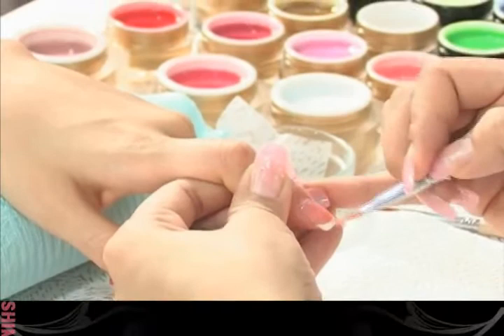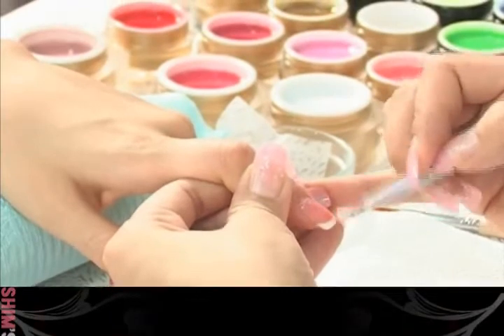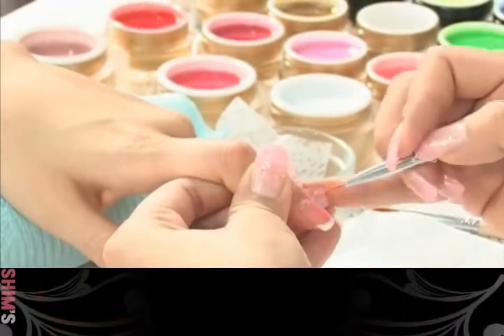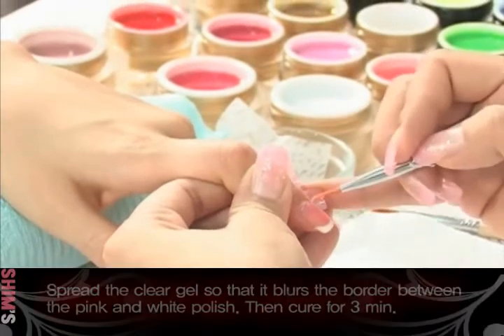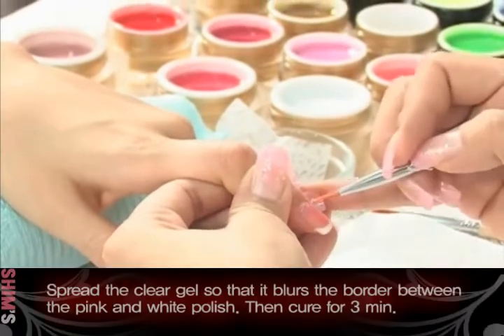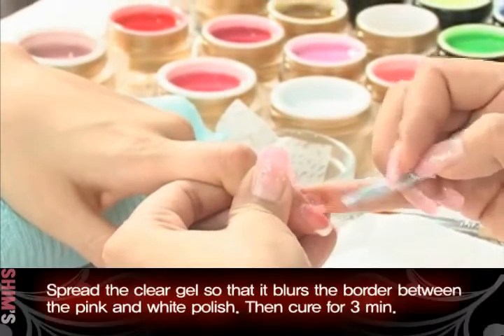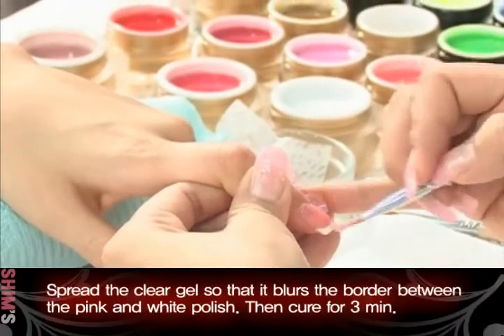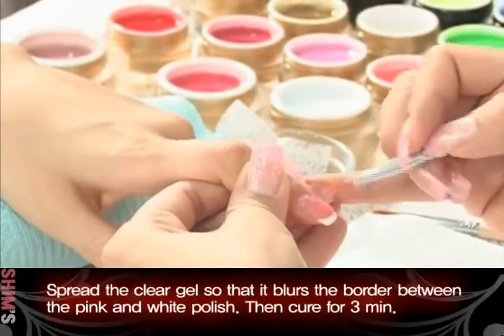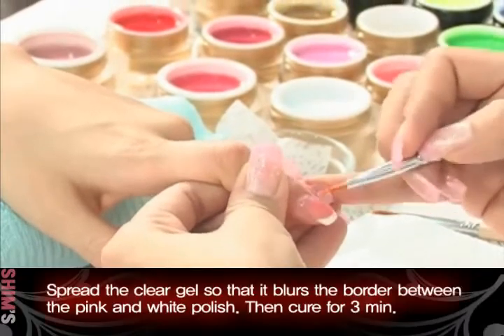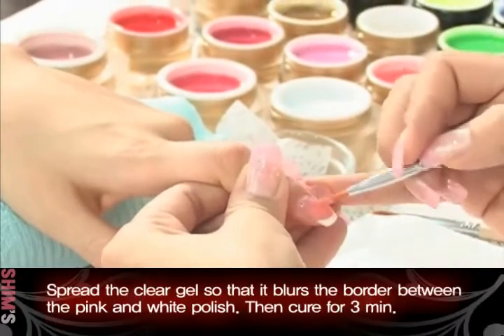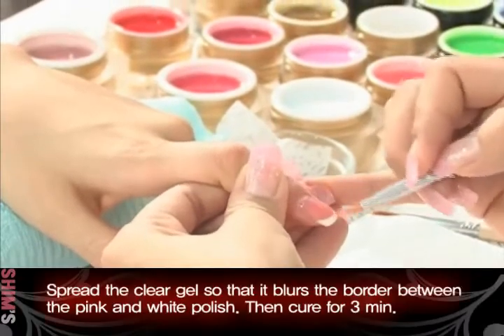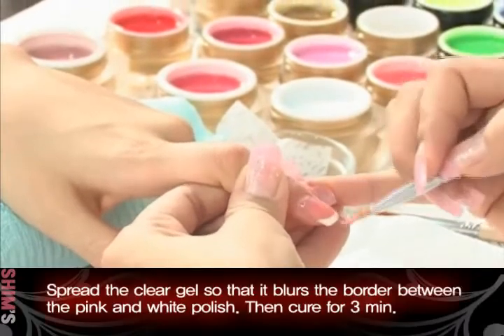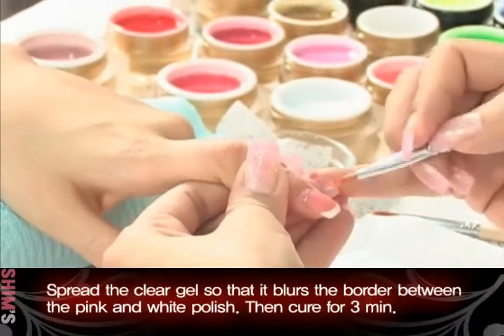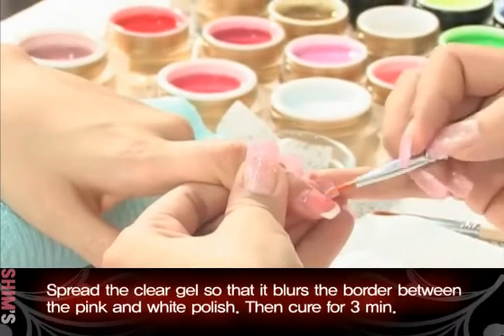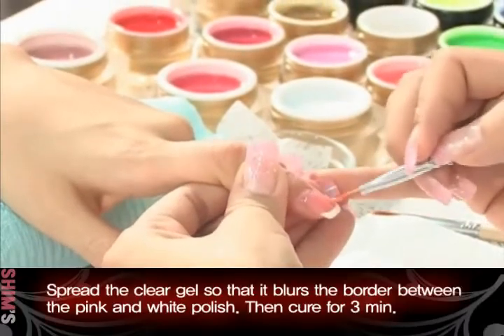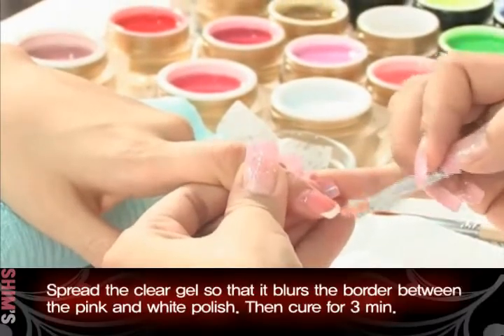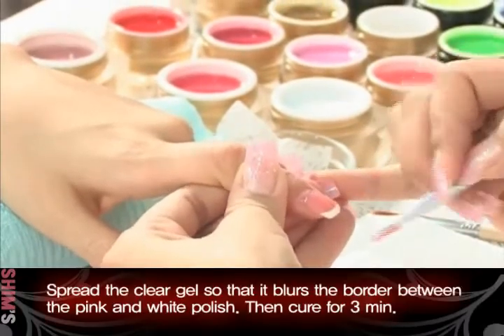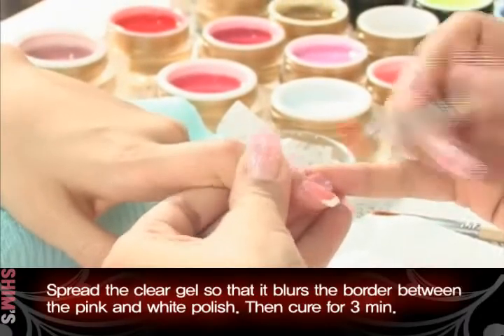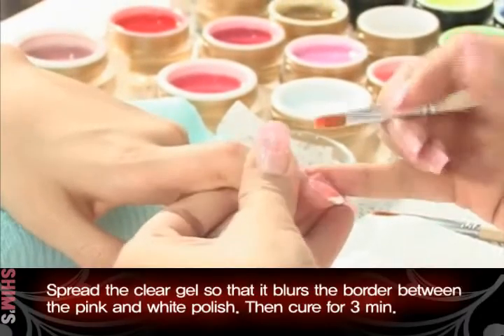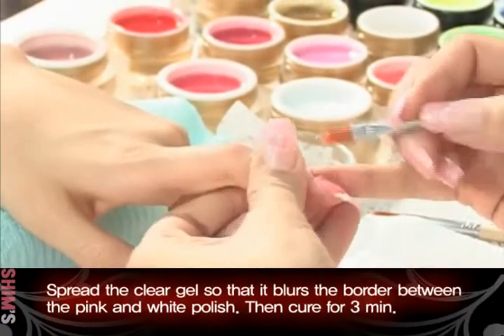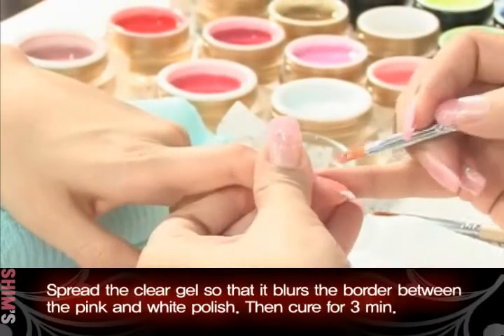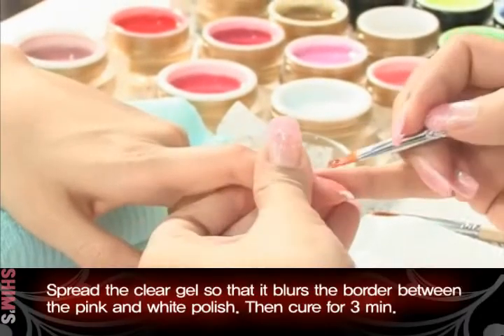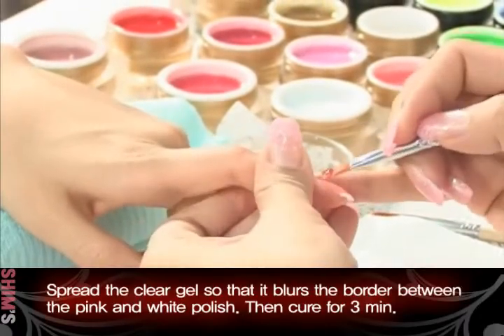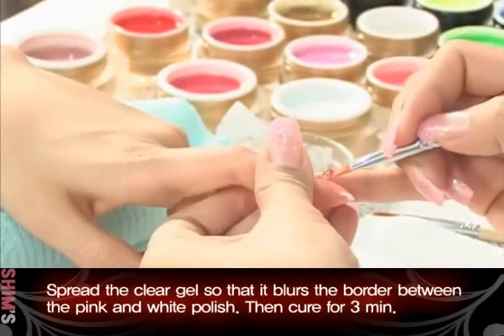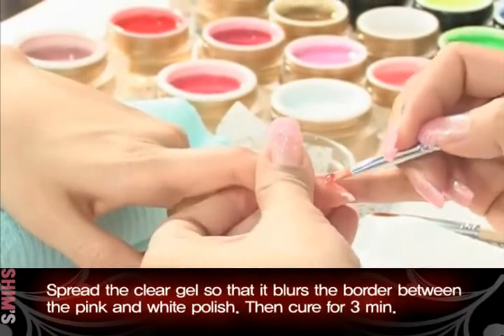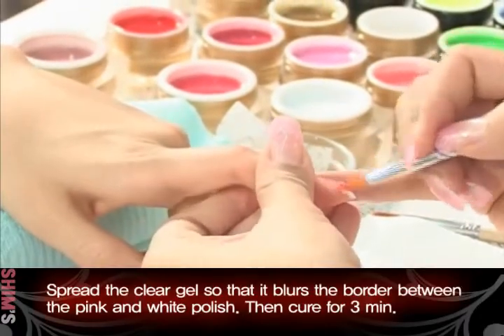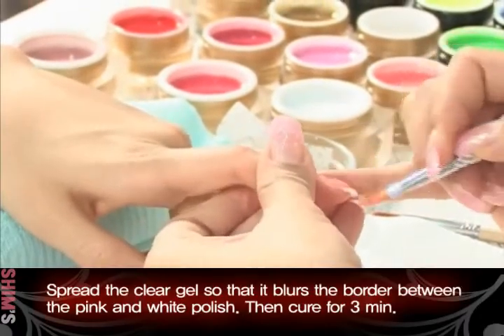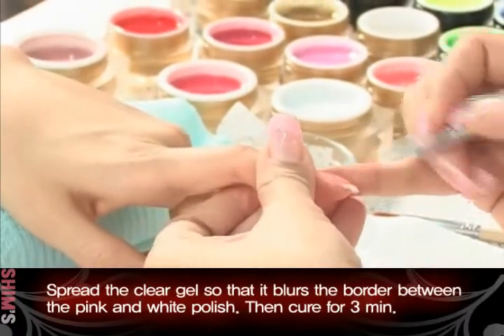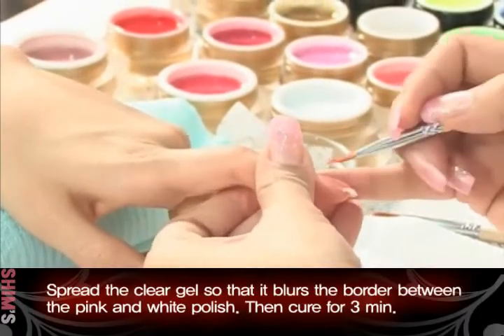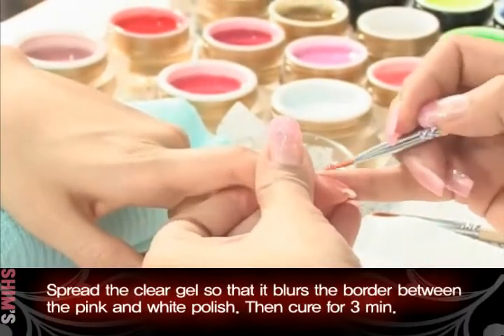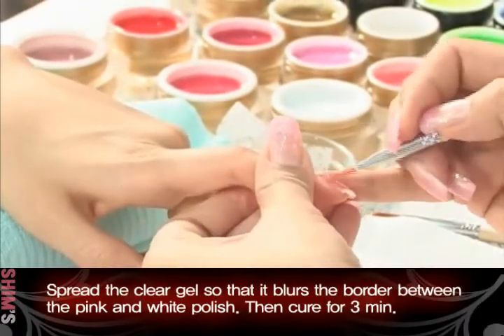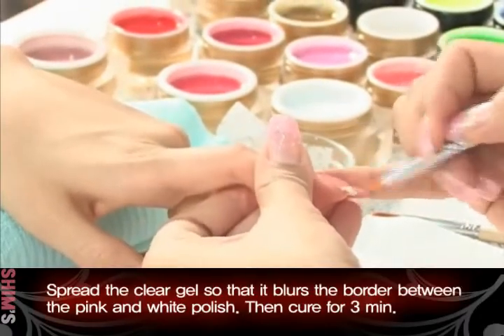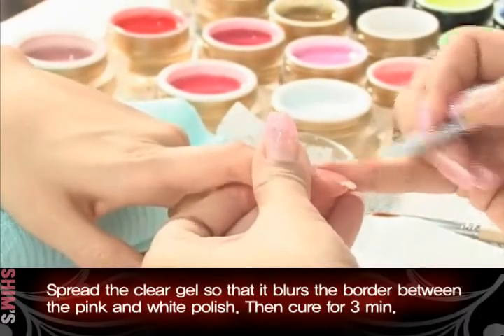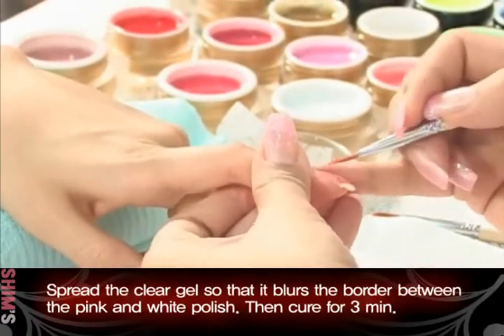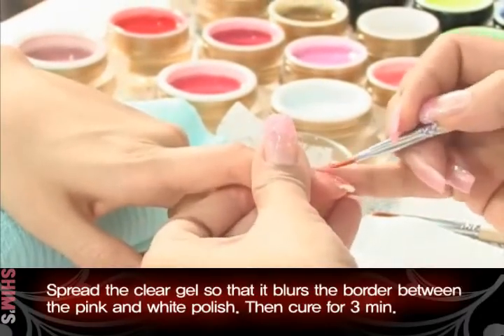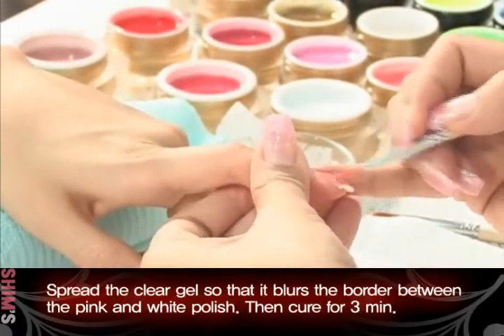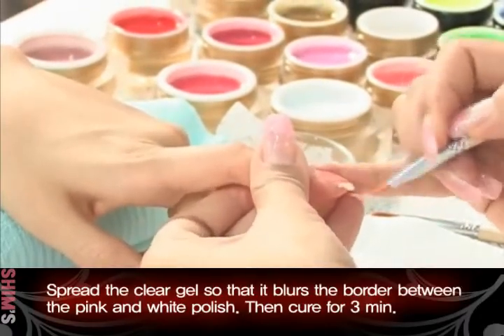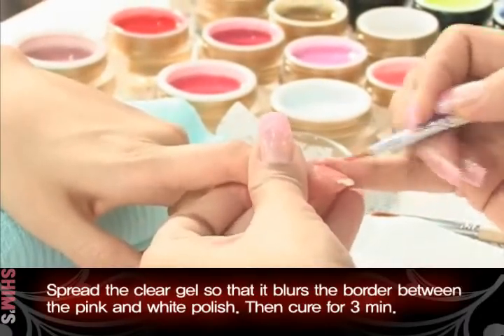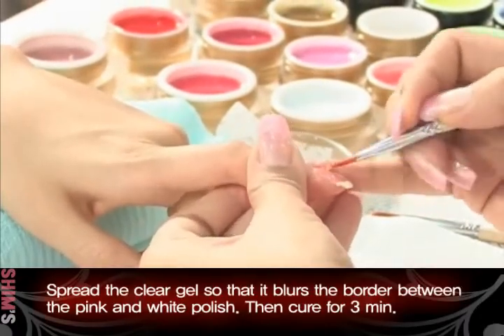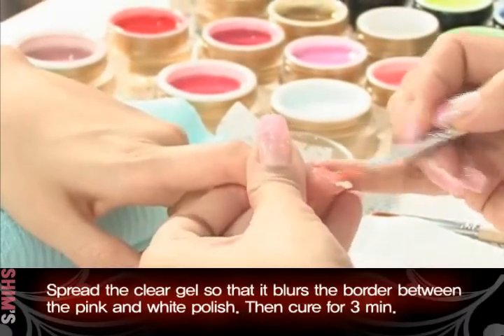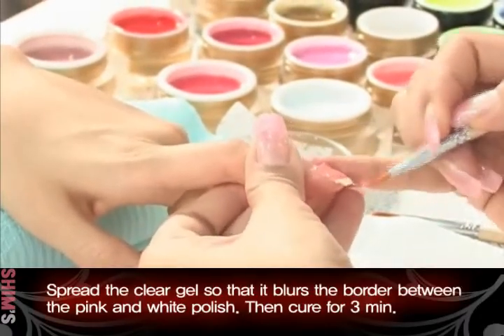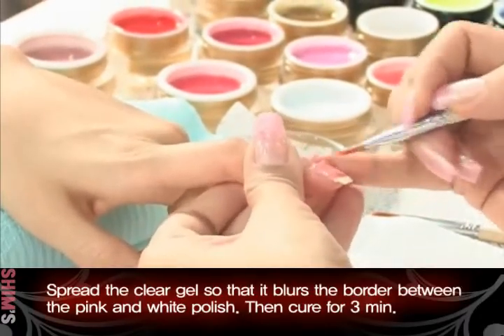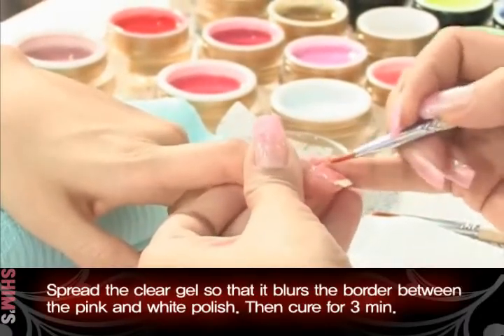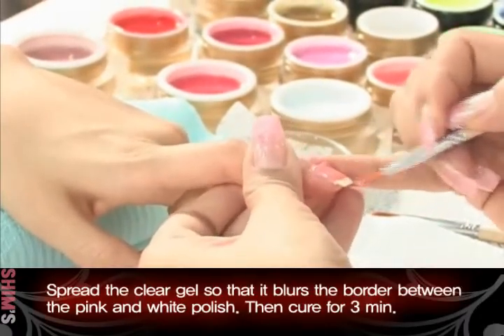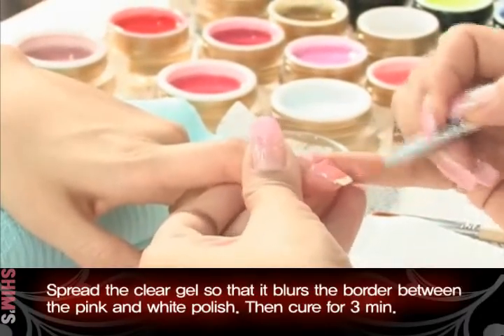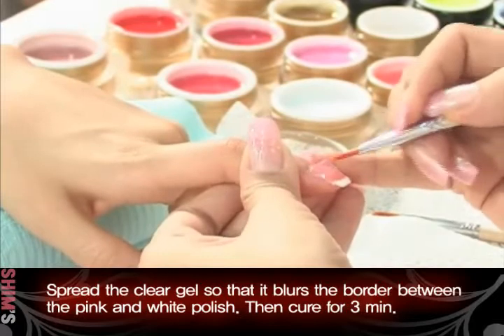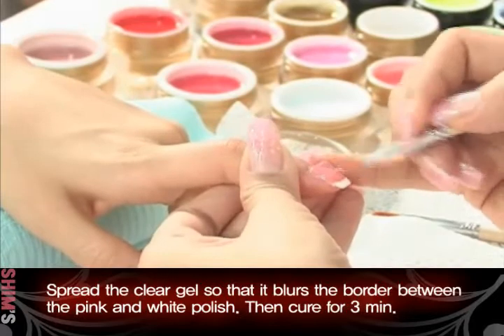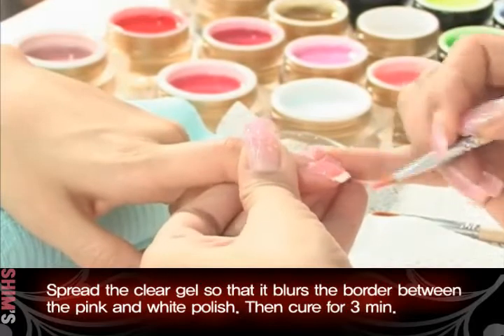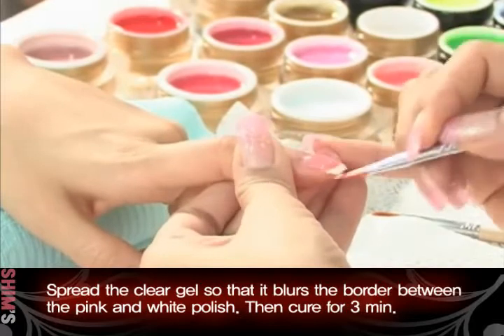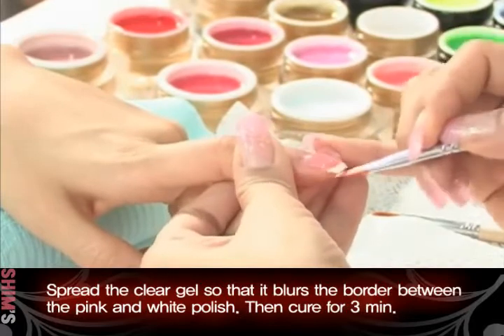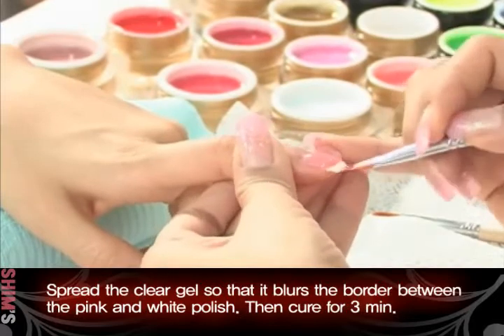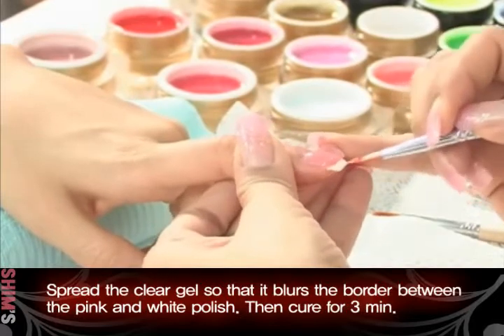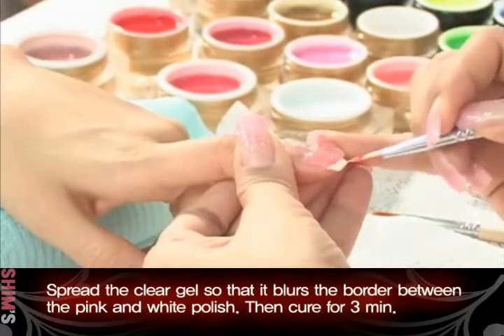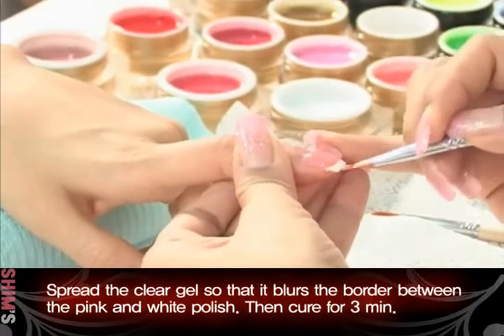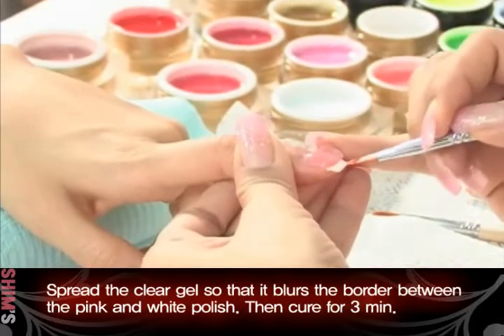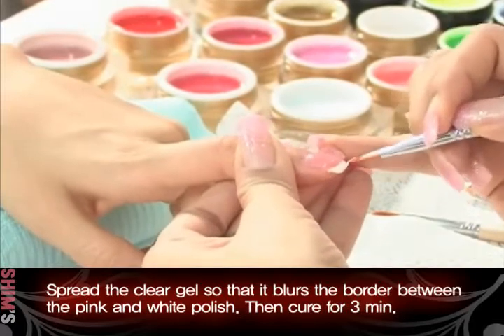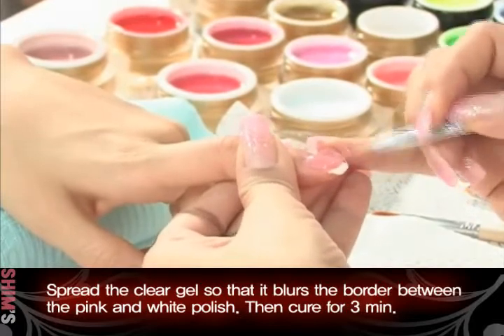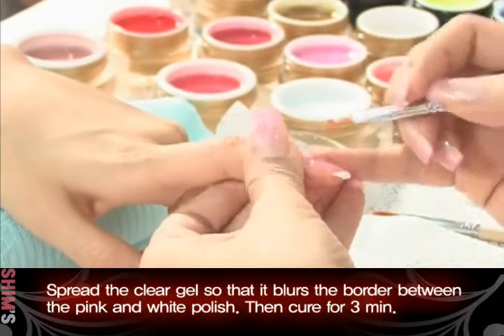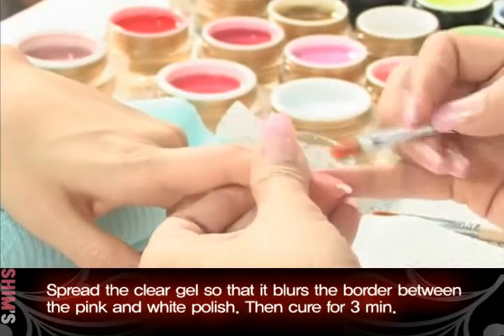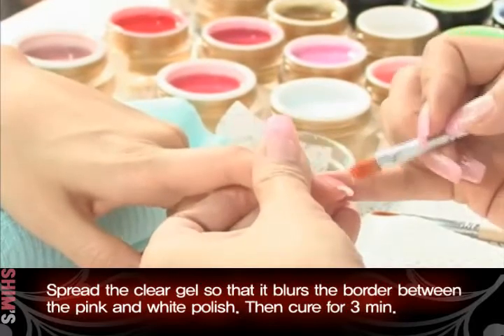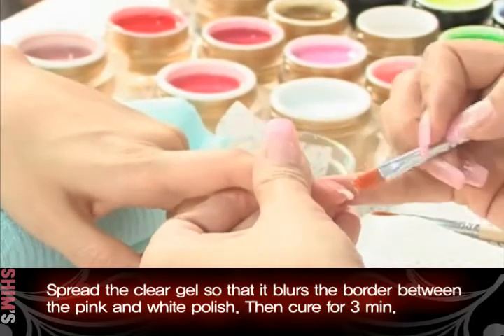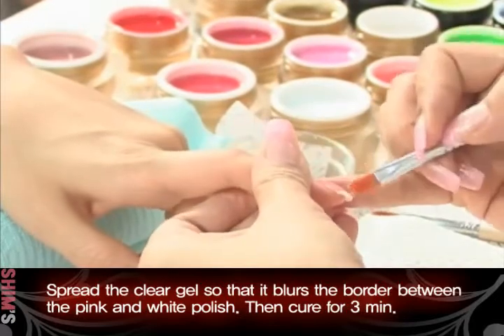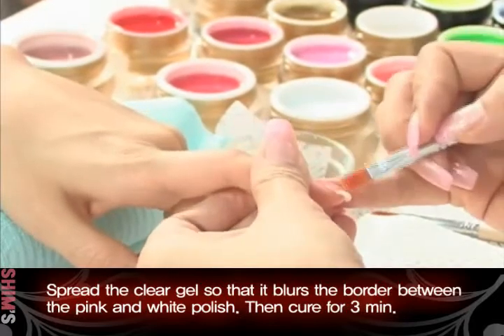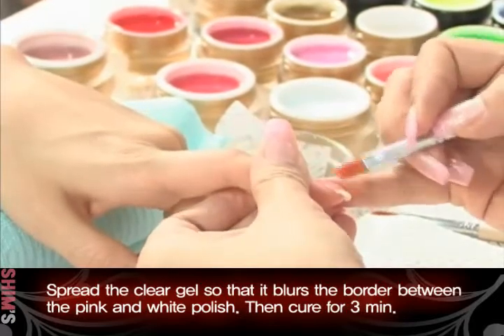Spread the clear gel so that it blurs the border between the pink and white polish. Then cure for three minutes.